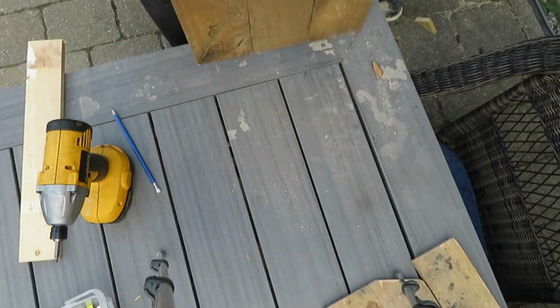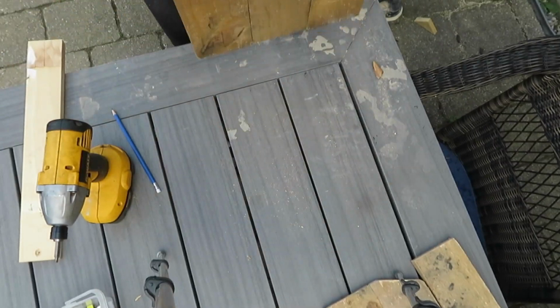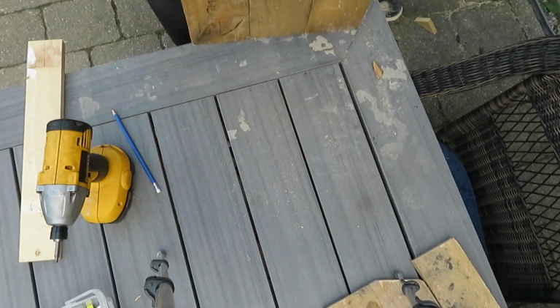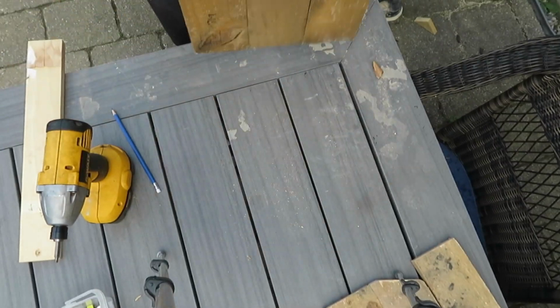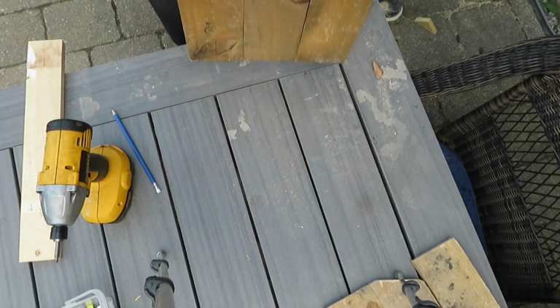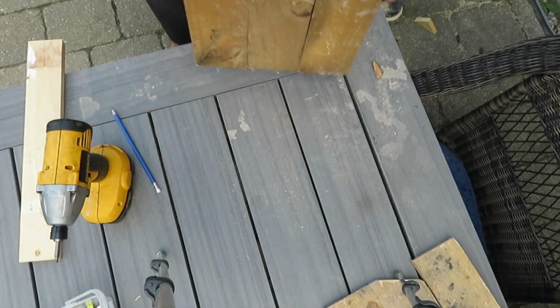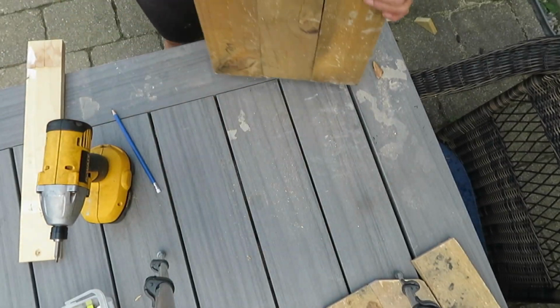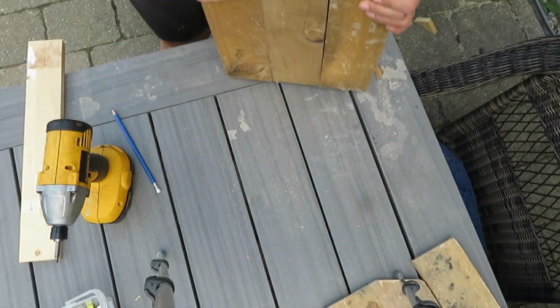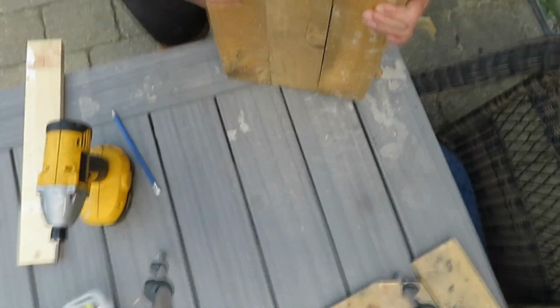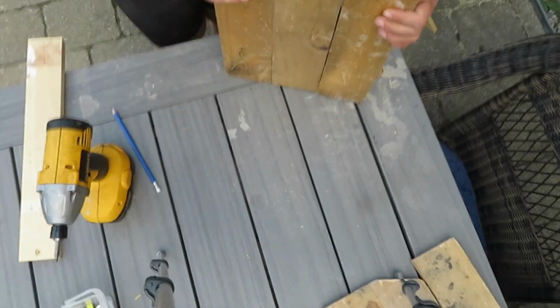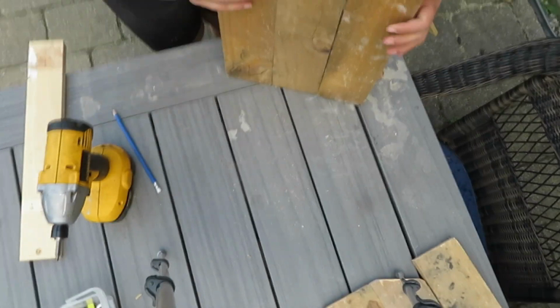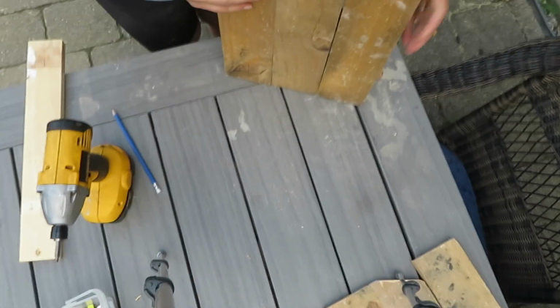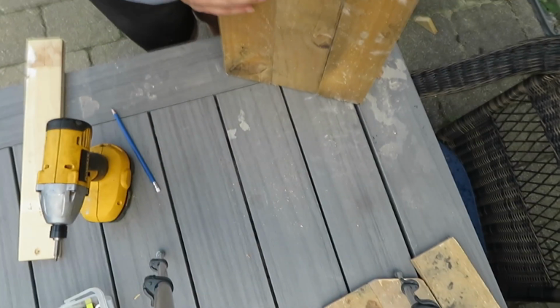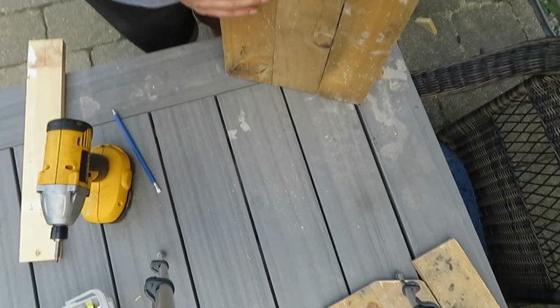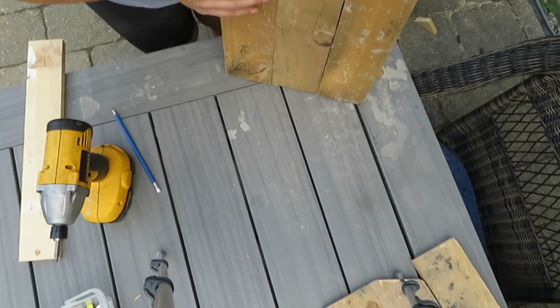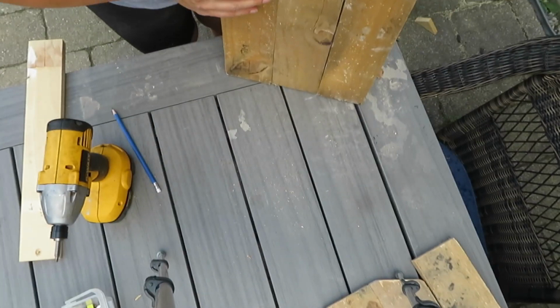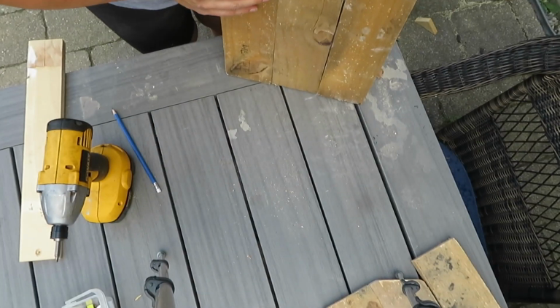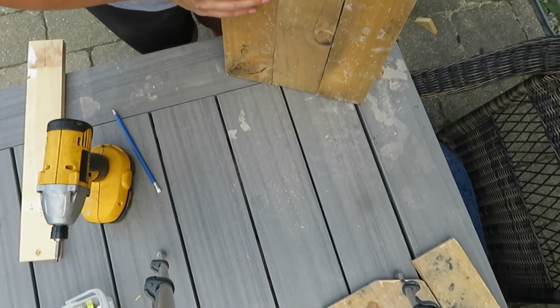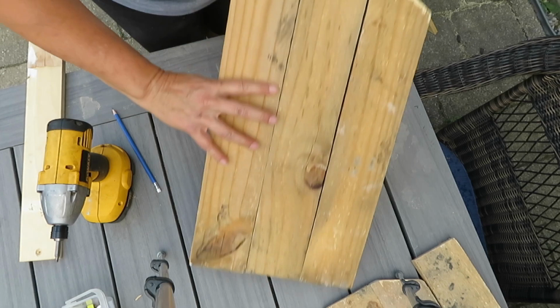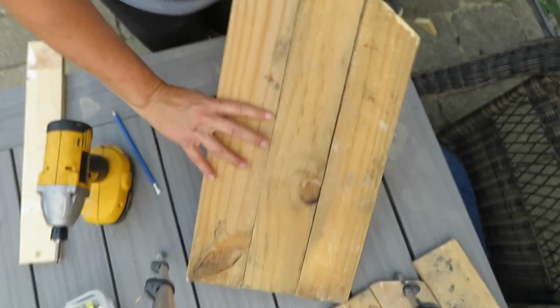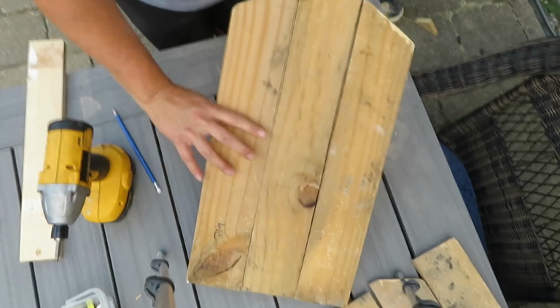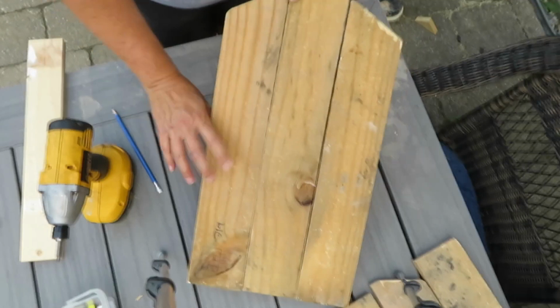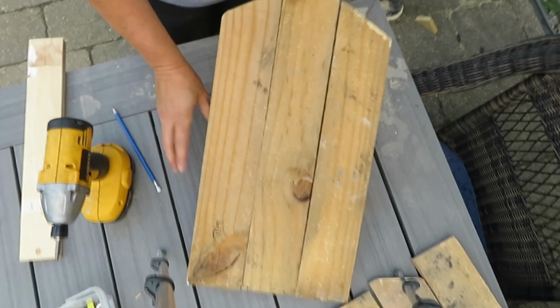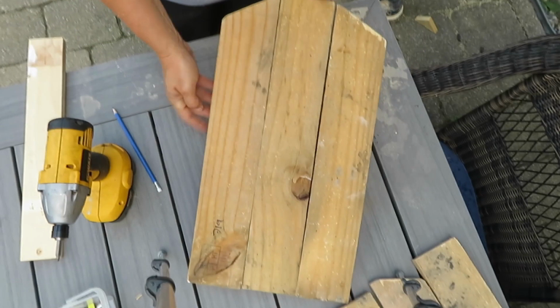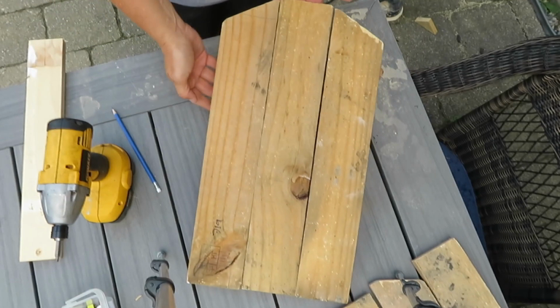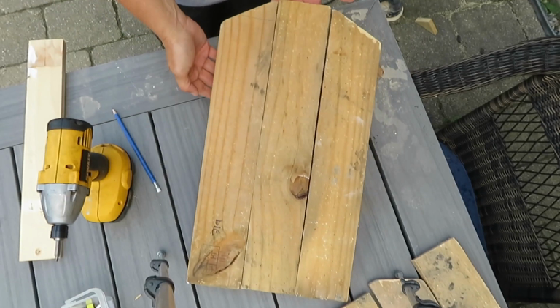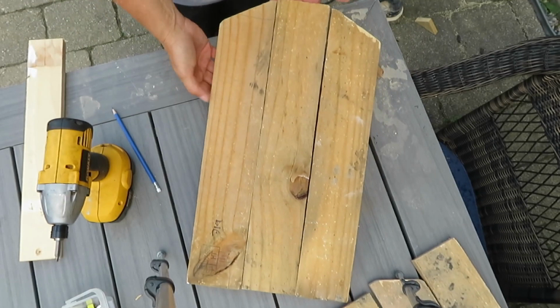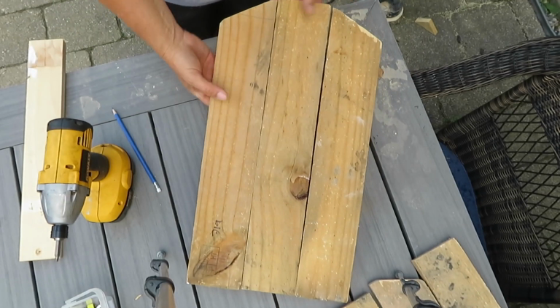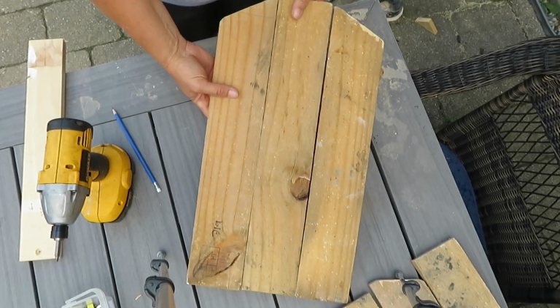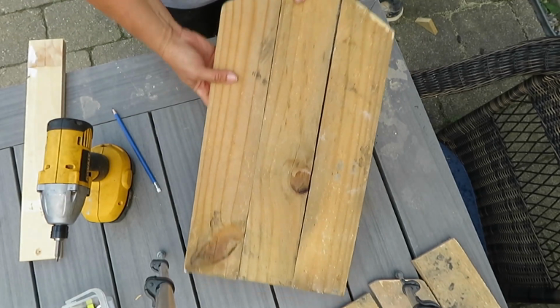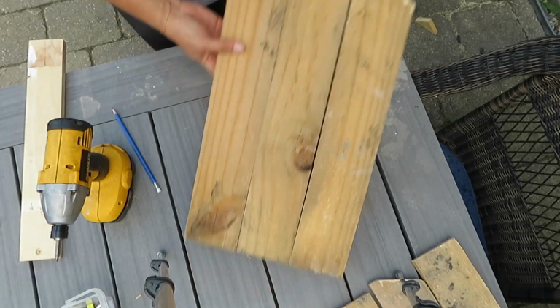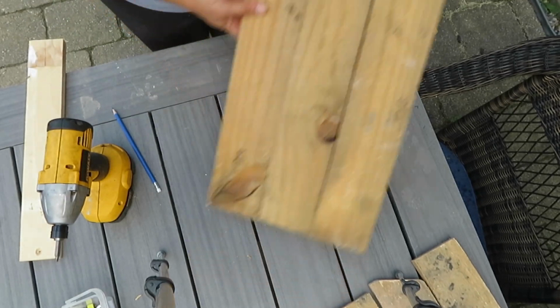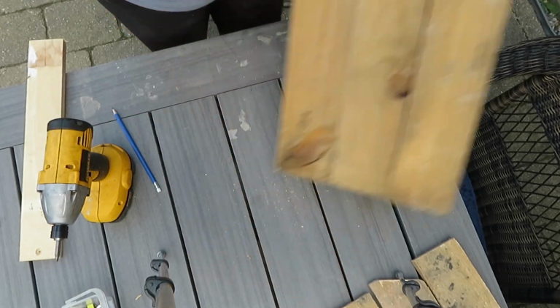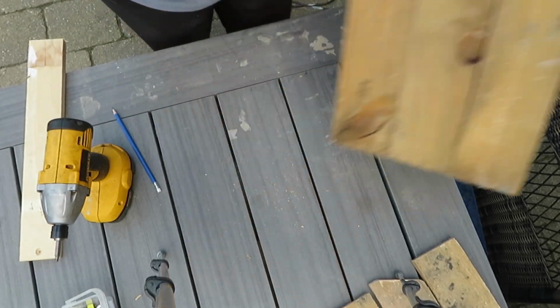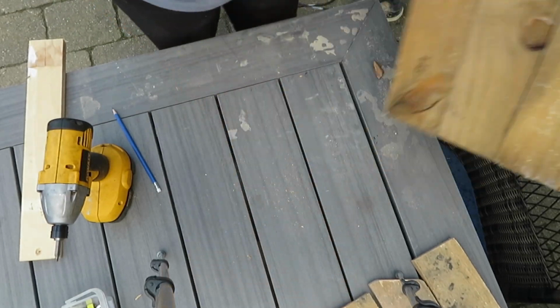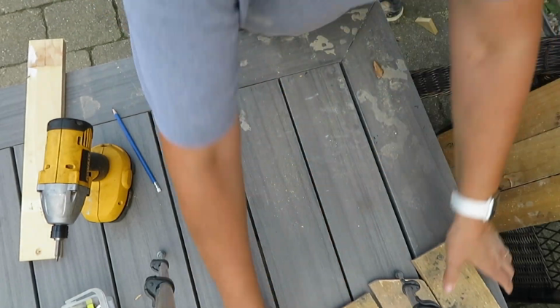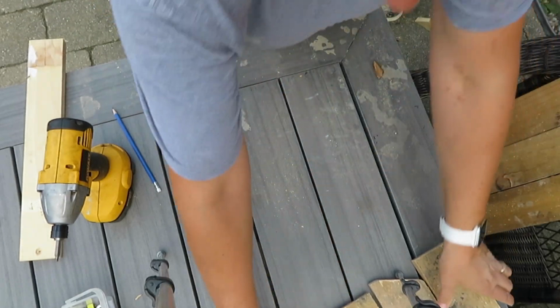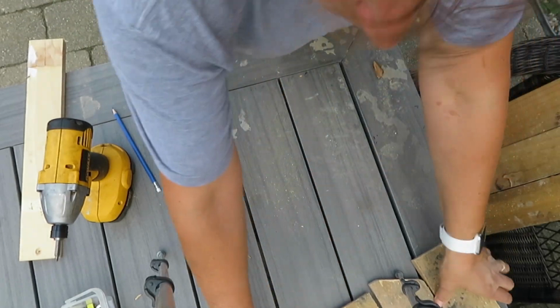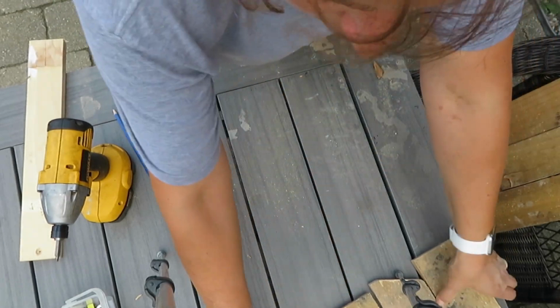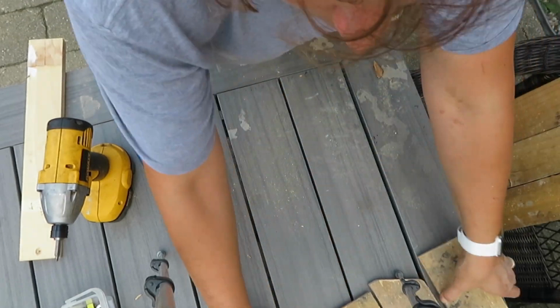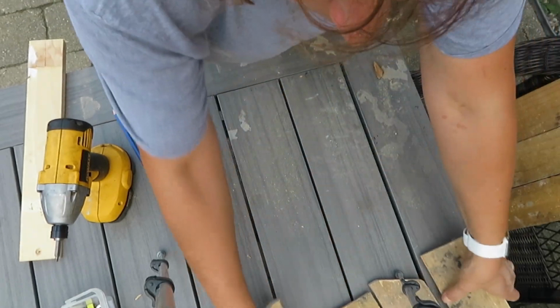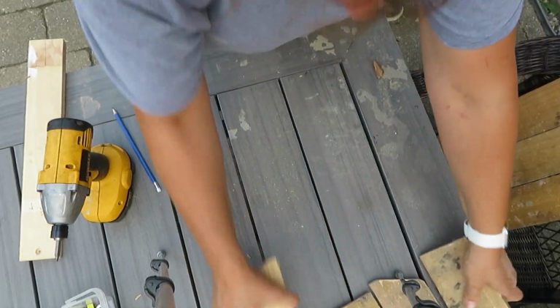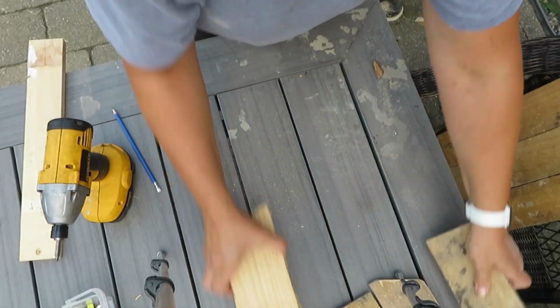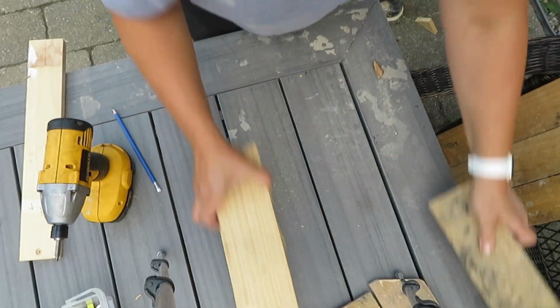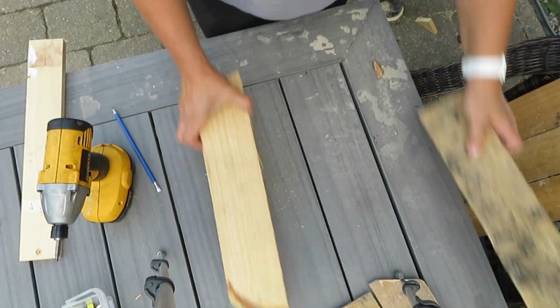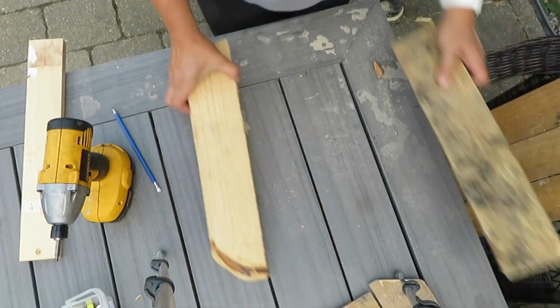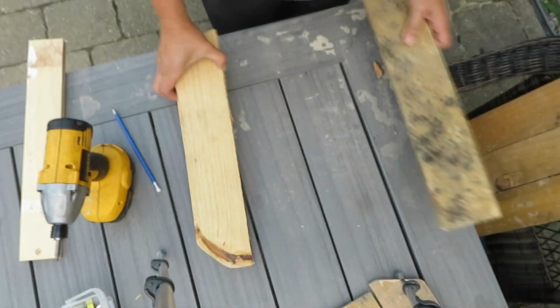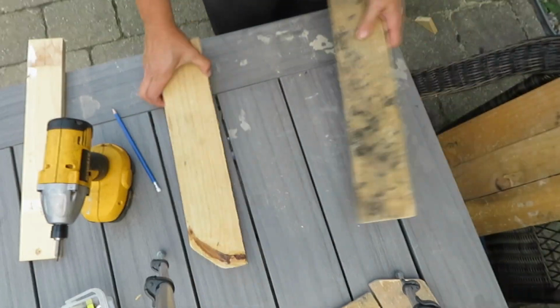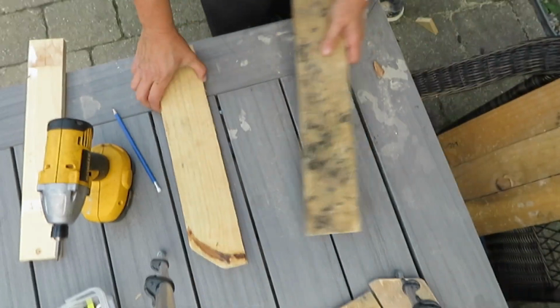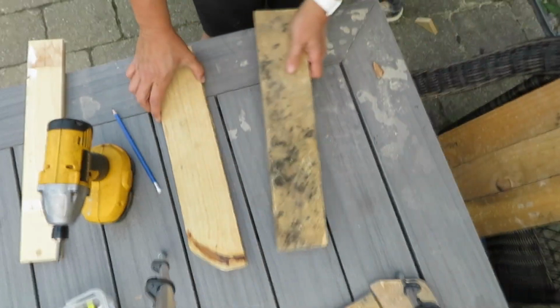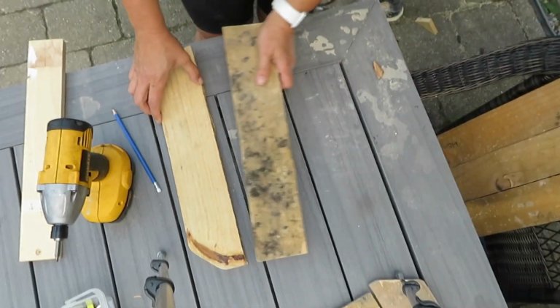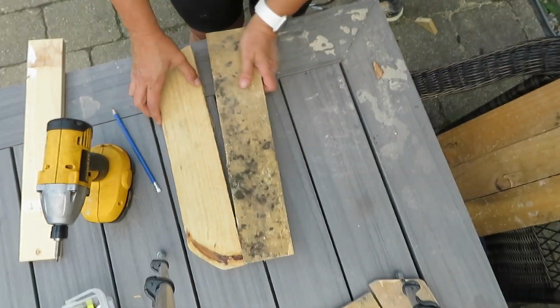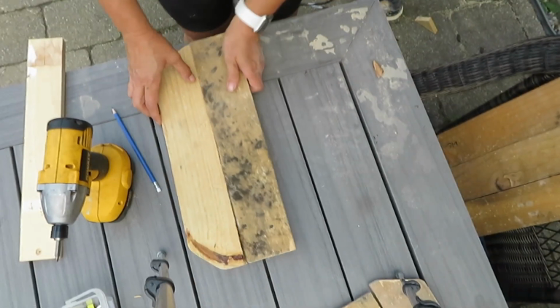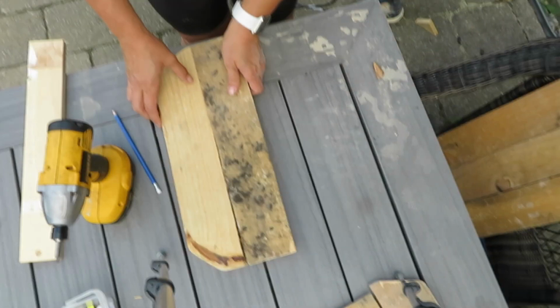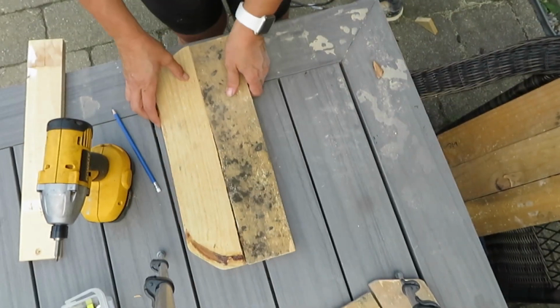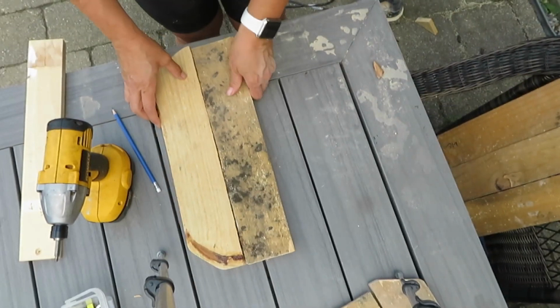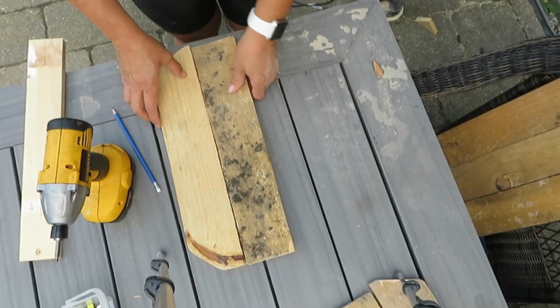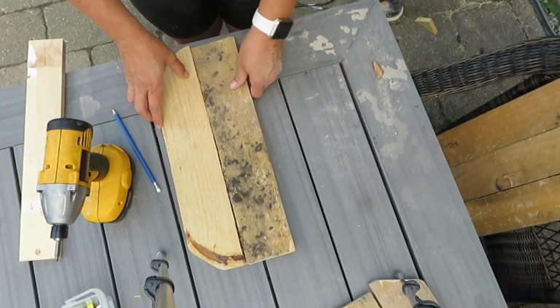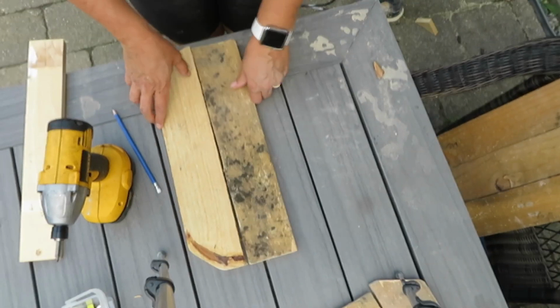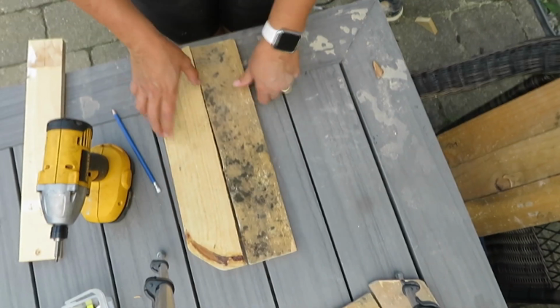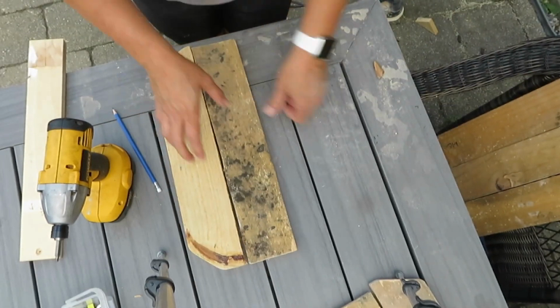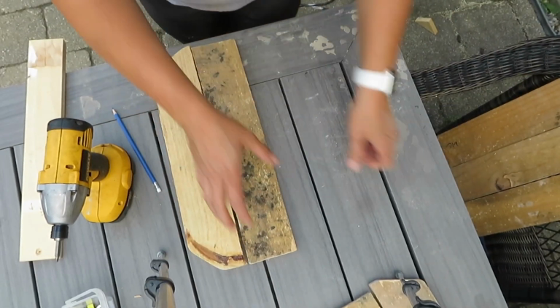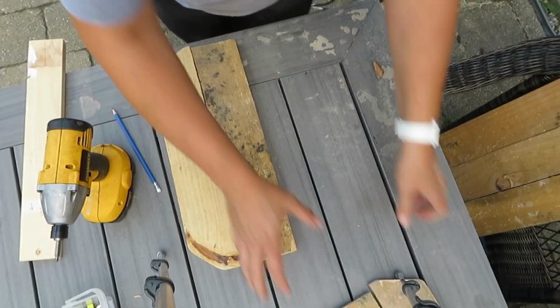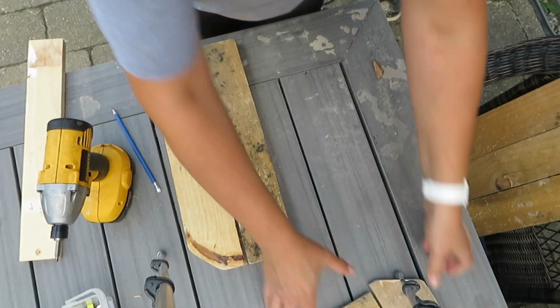That's pretty sturdy. Now I'm going to assemble these.